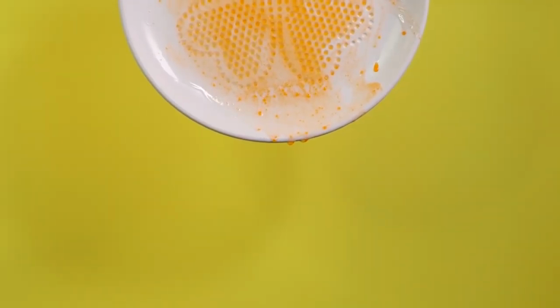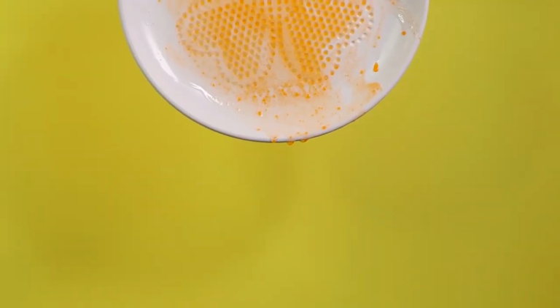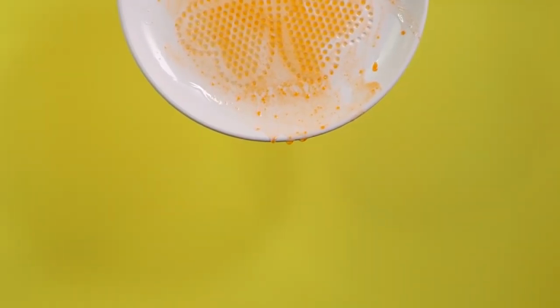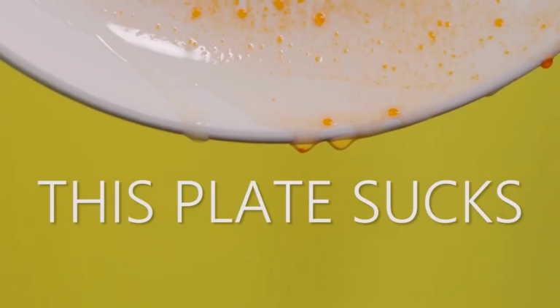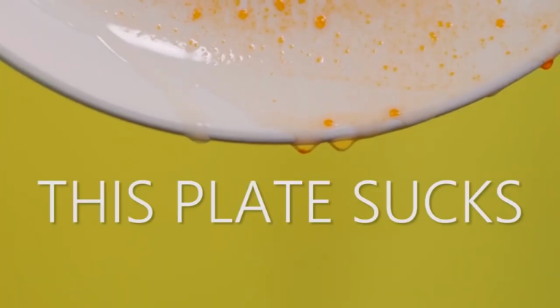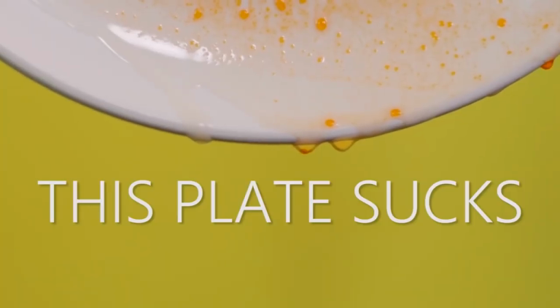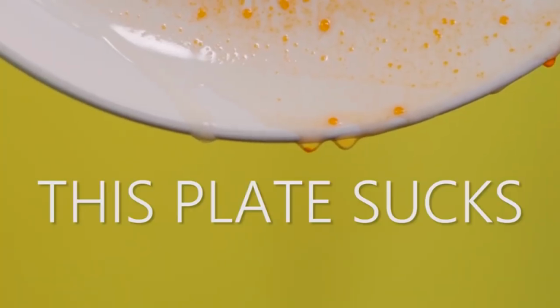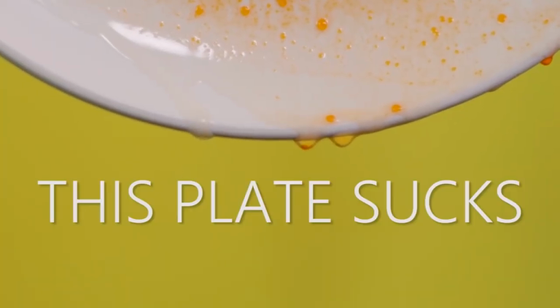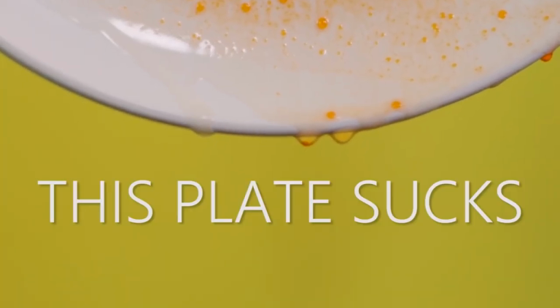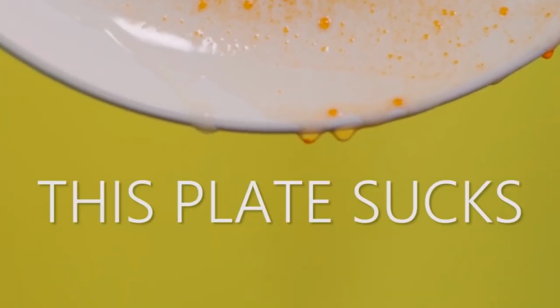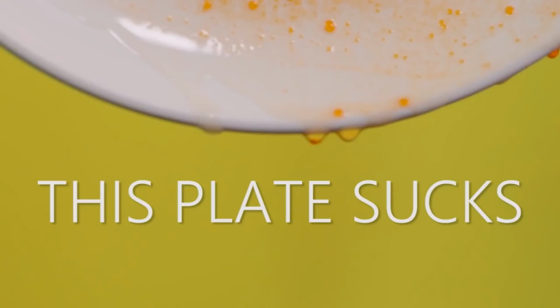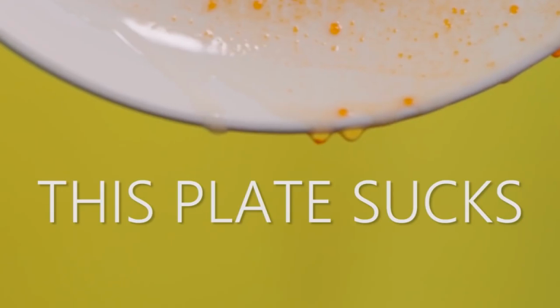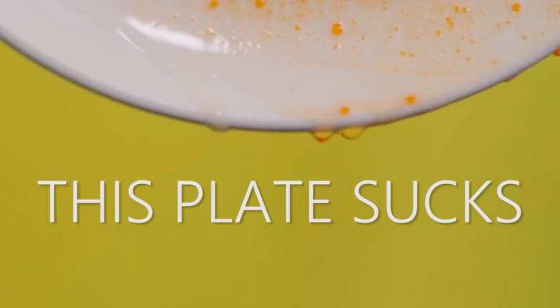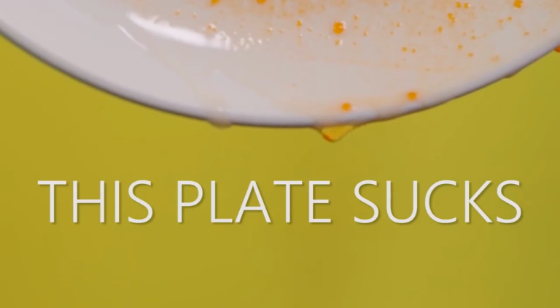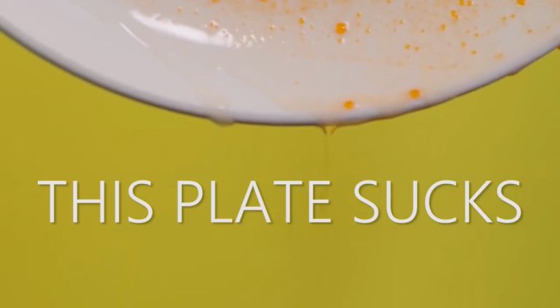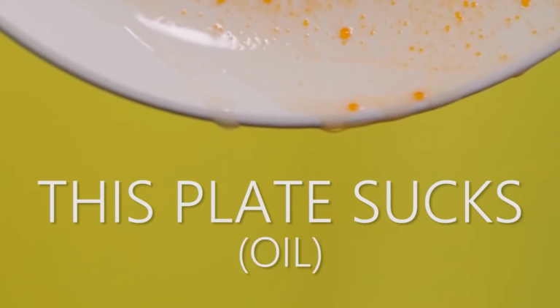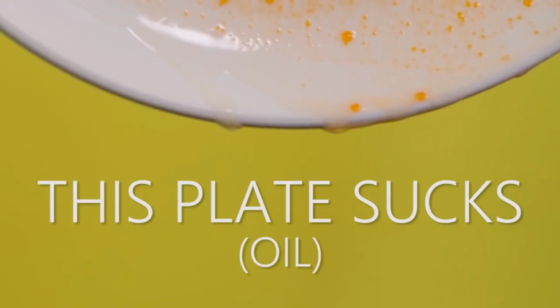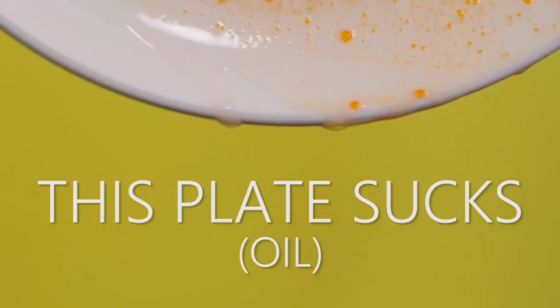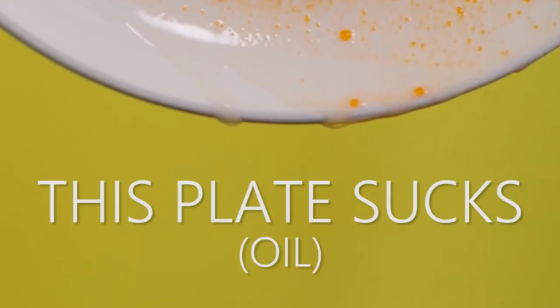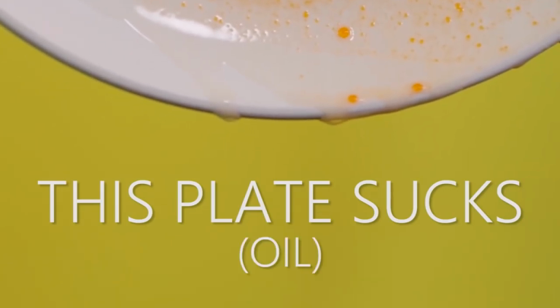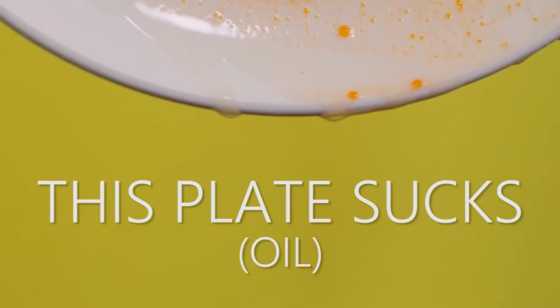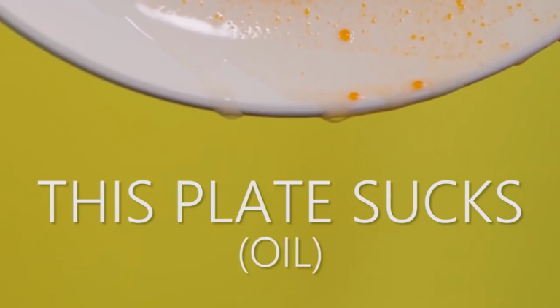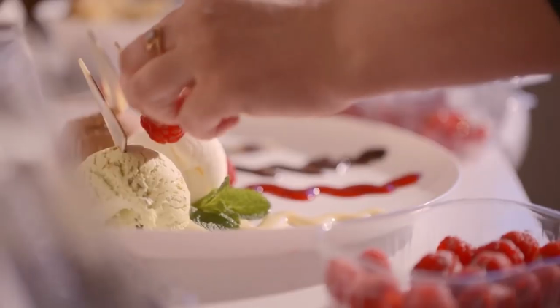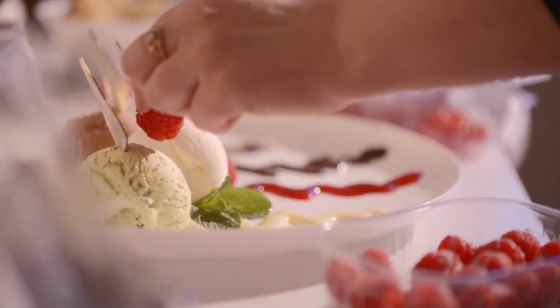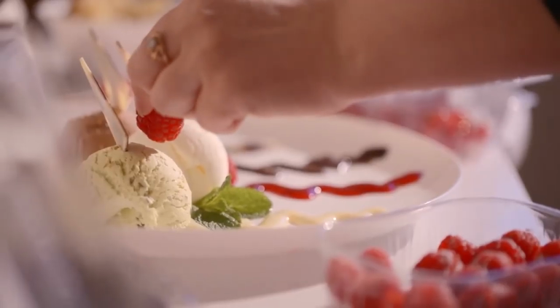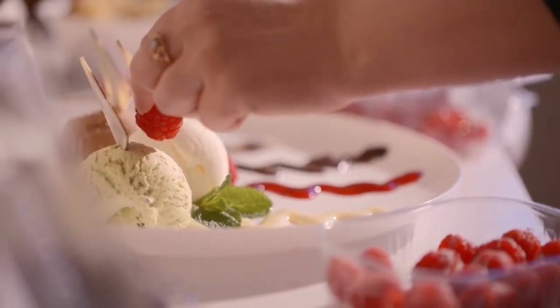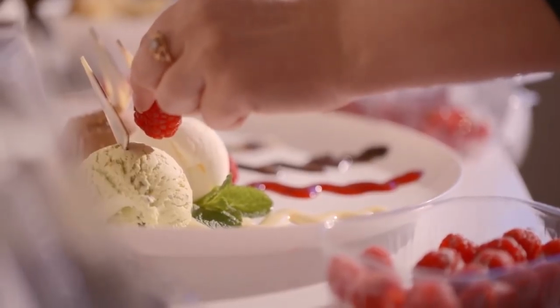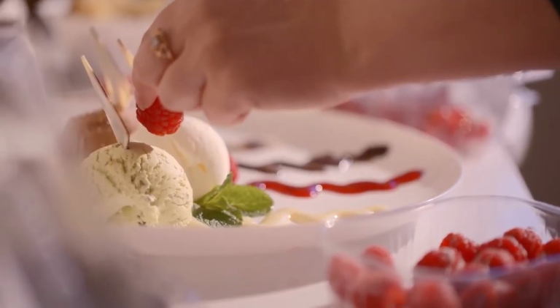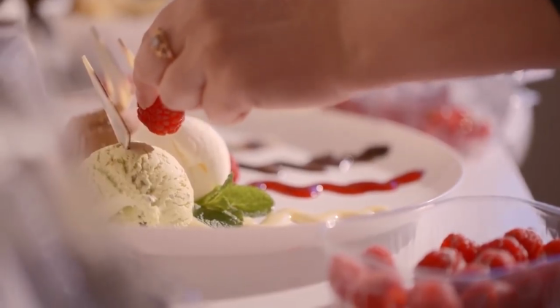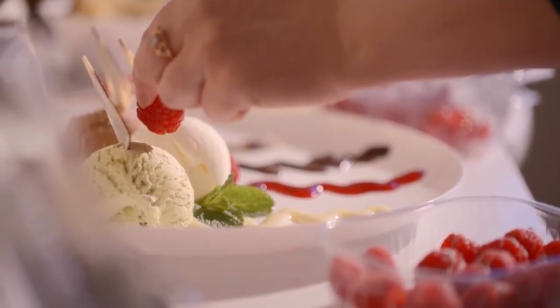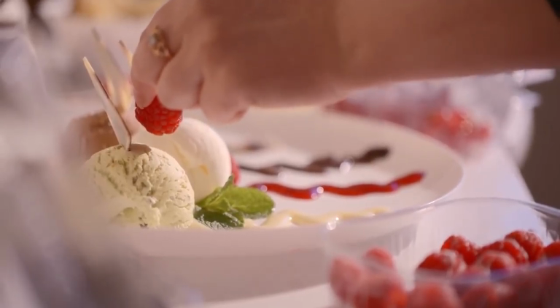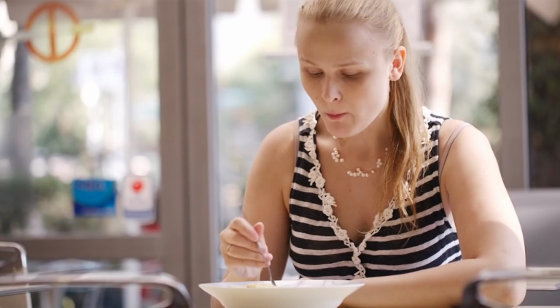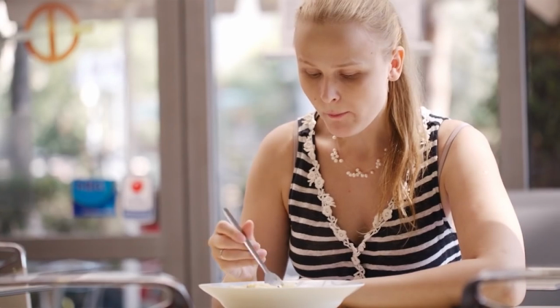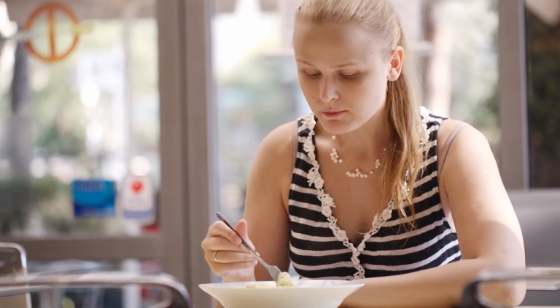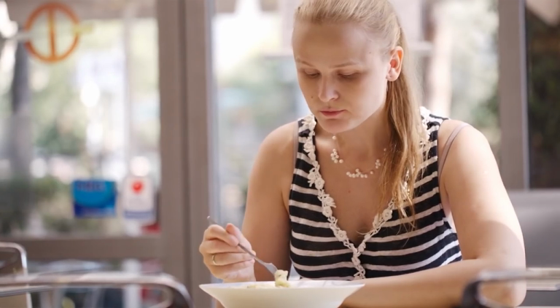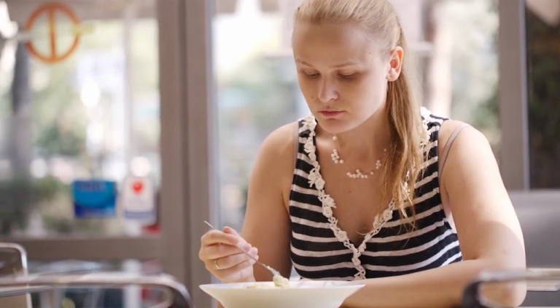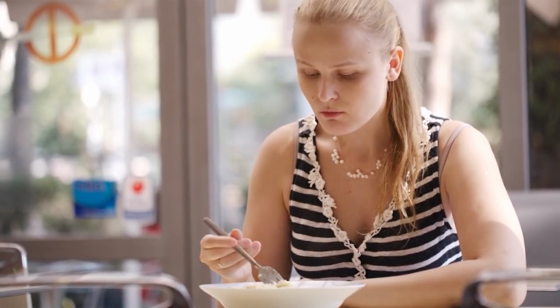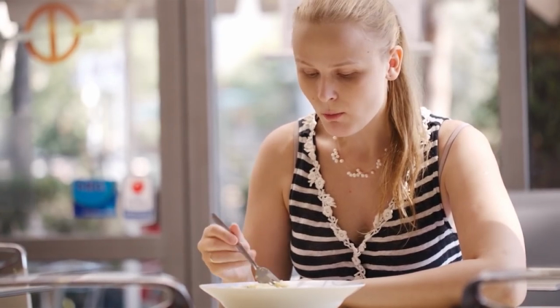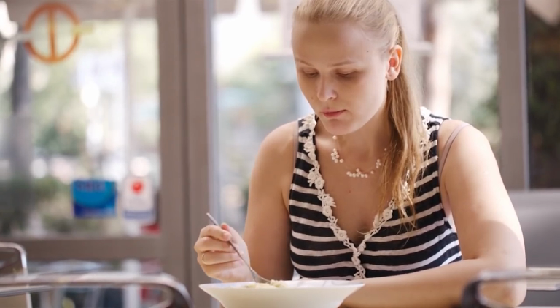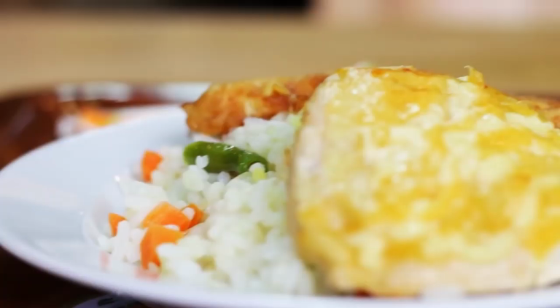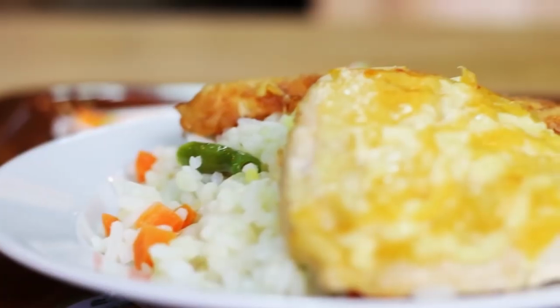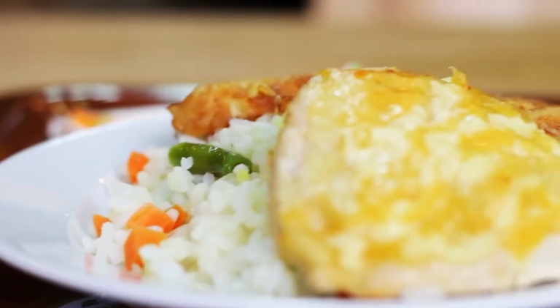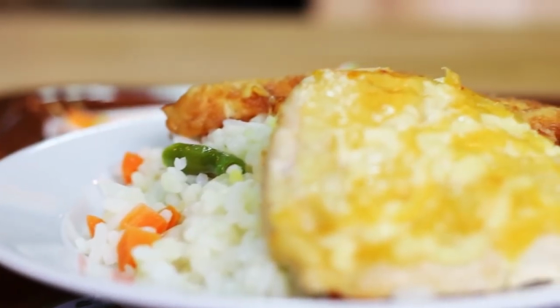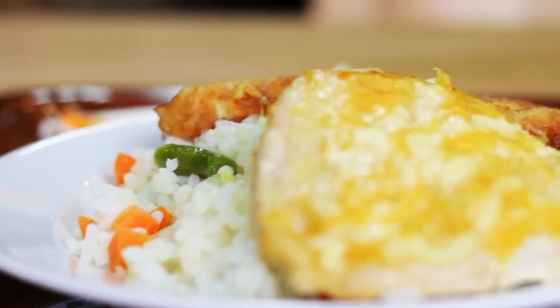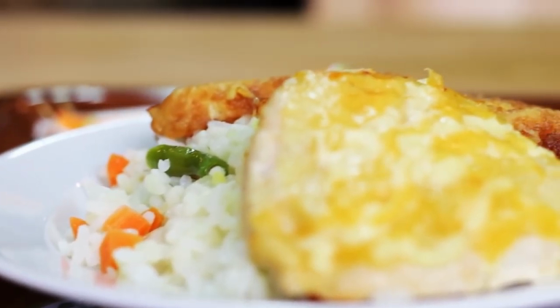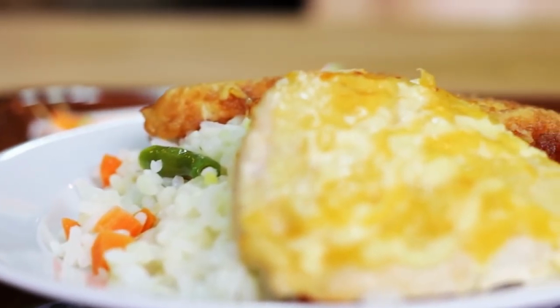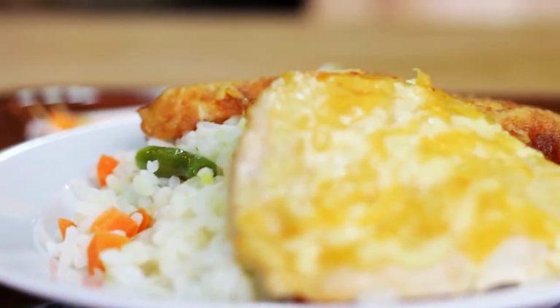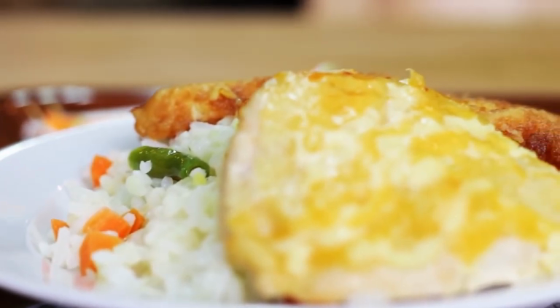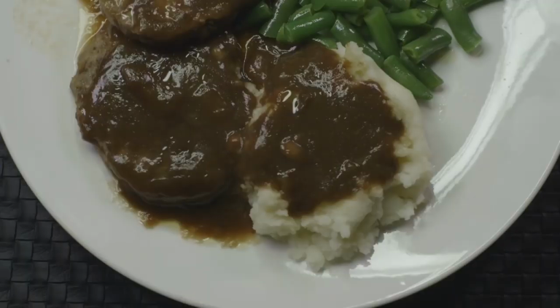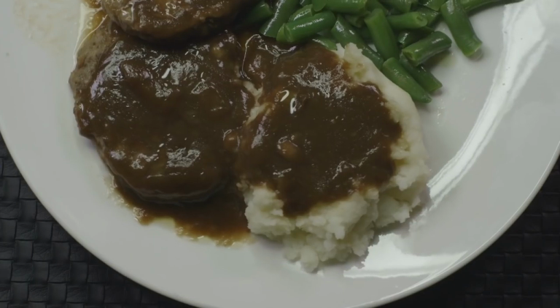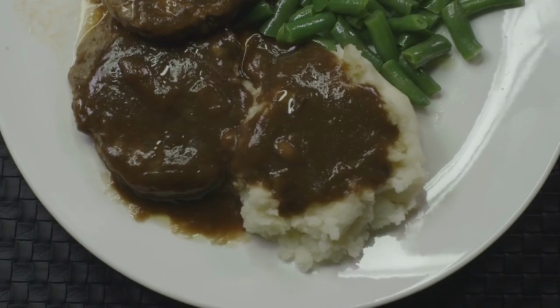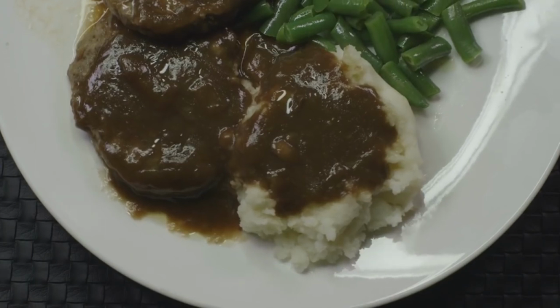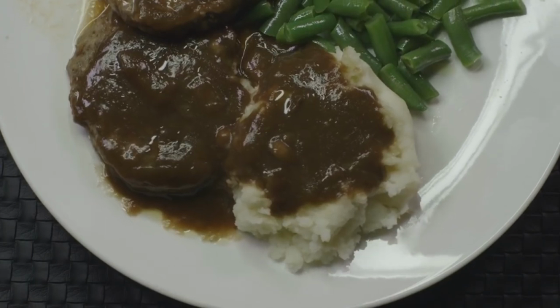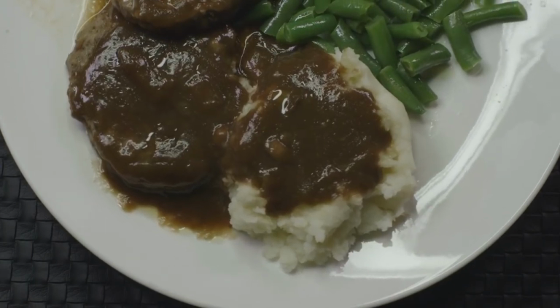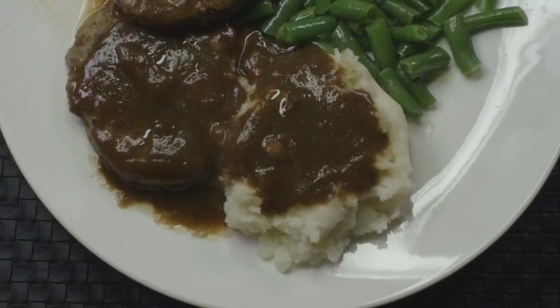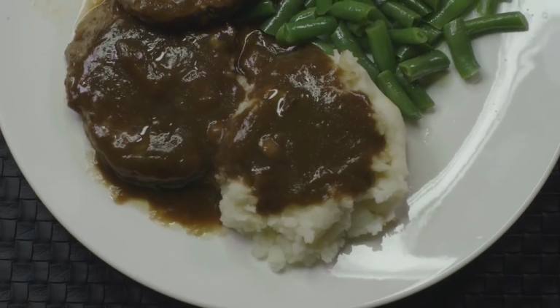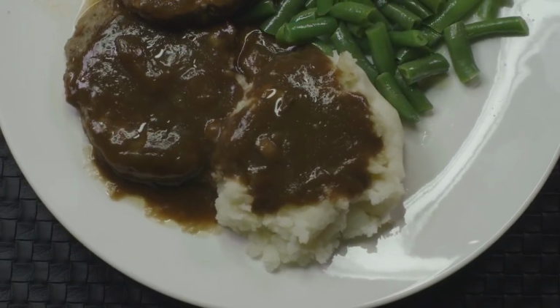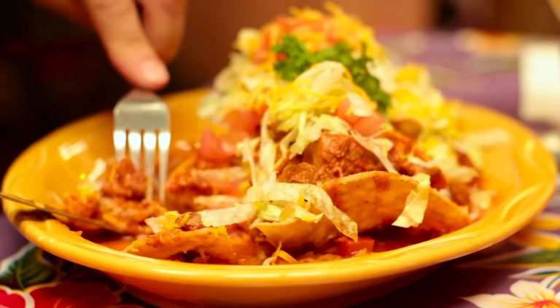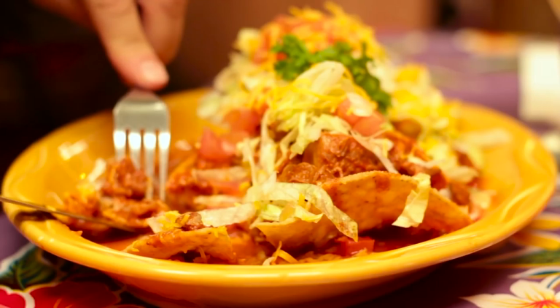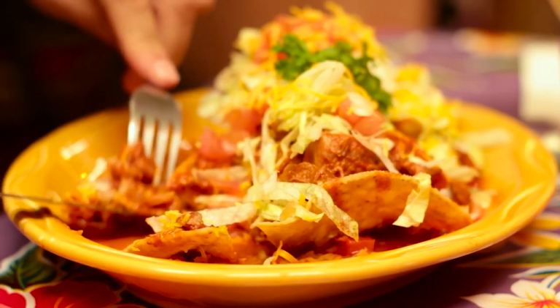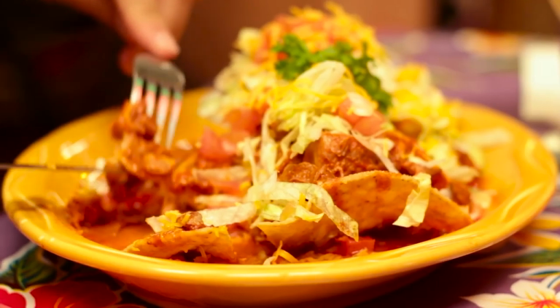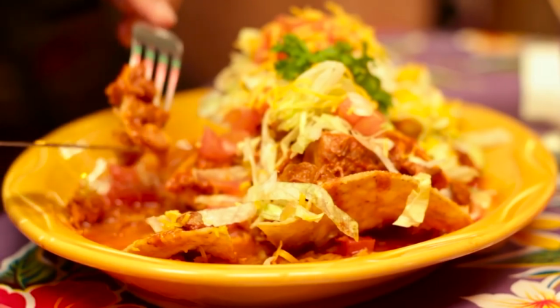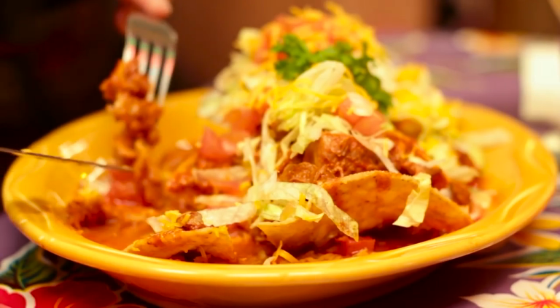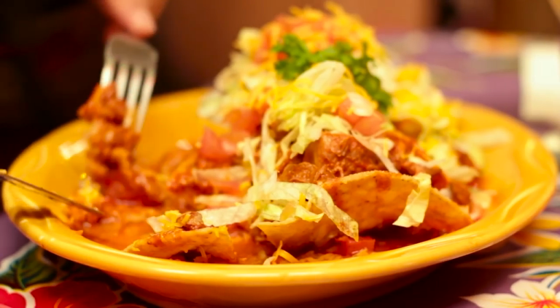This plate sucks. Look, we don't want you to stop eating delicious food. So we just made your delicious food much better.